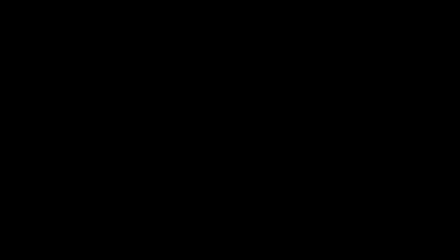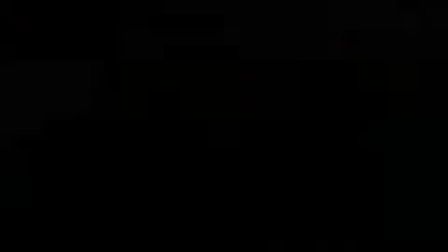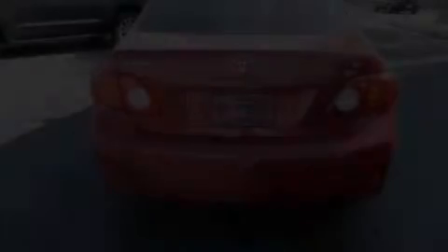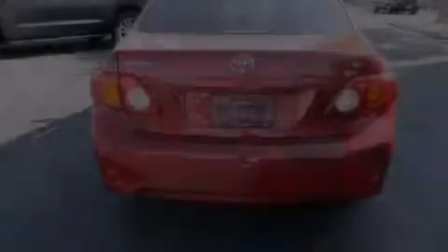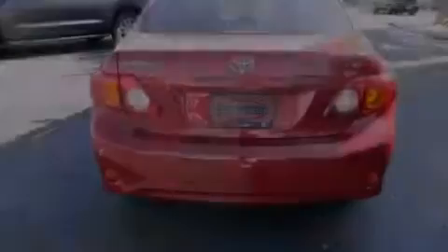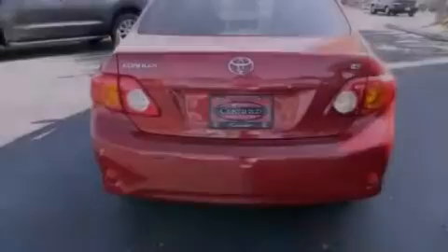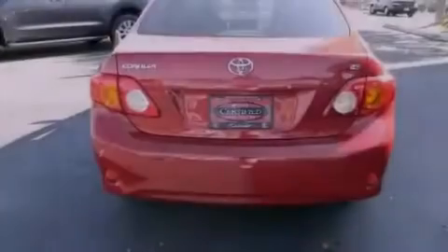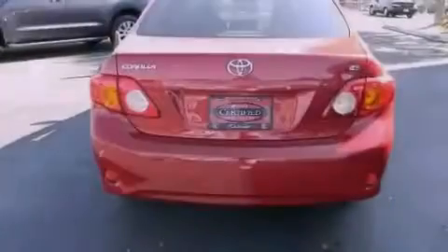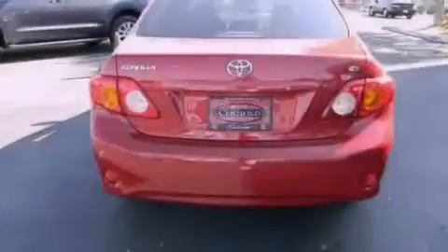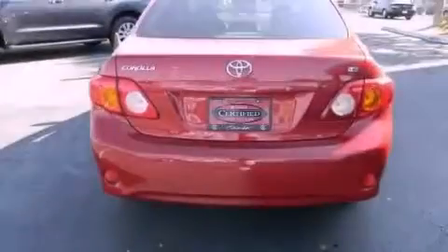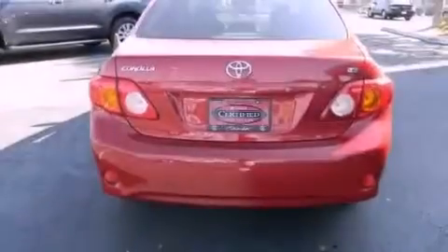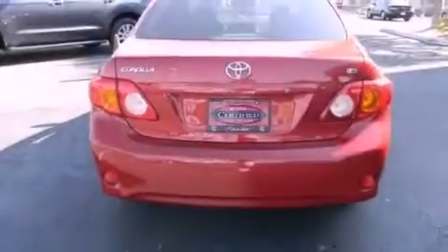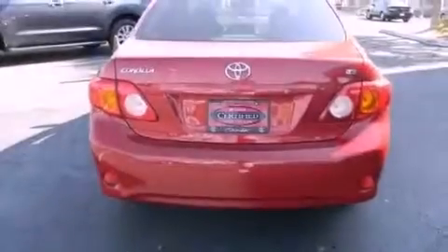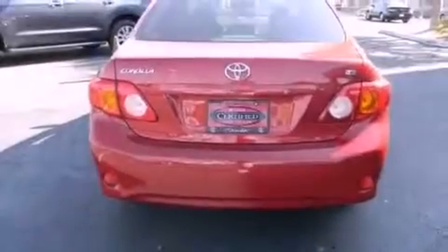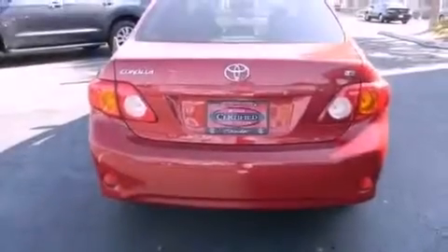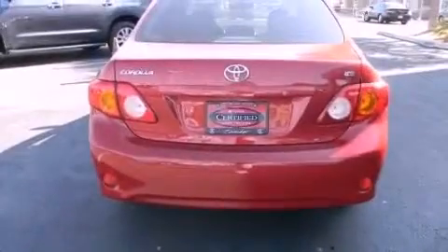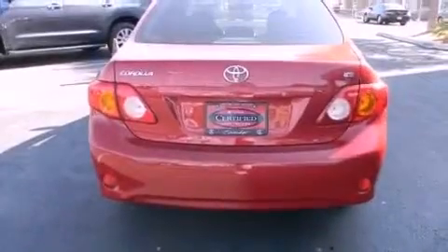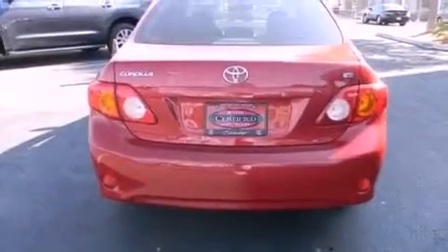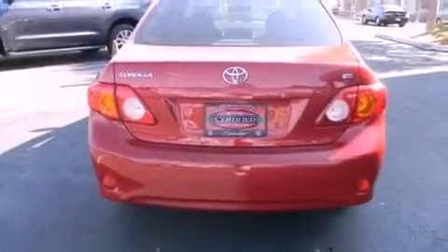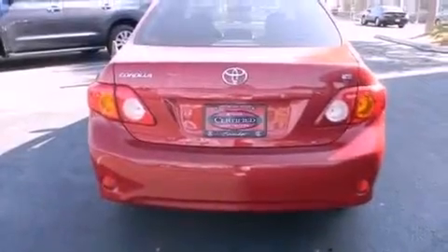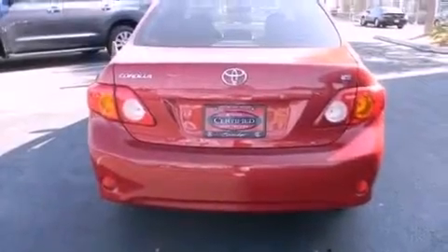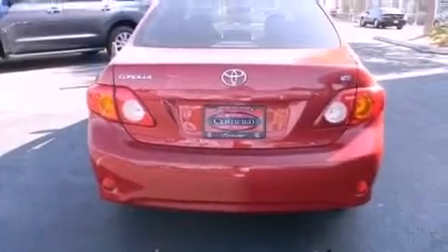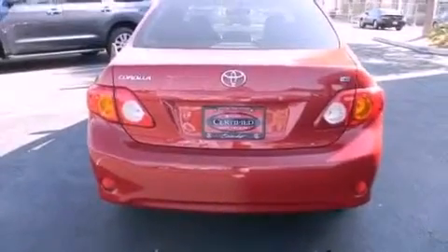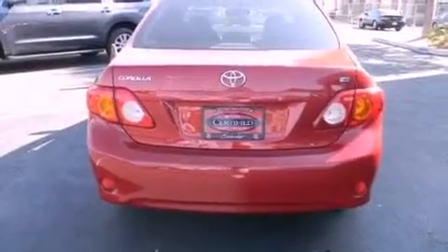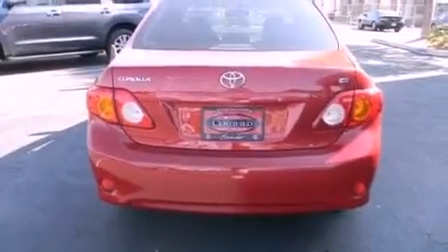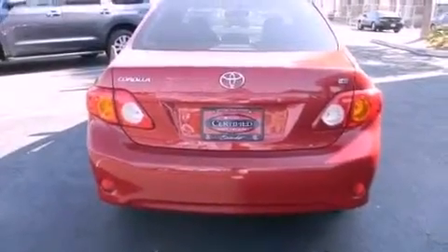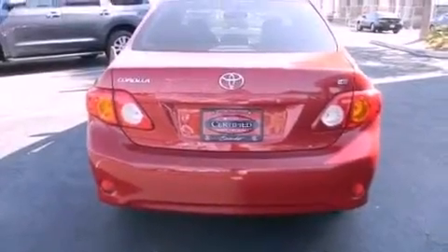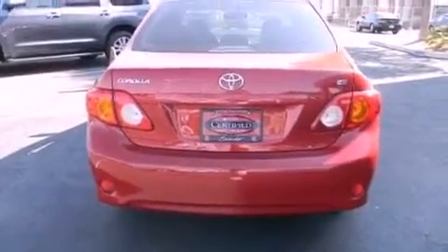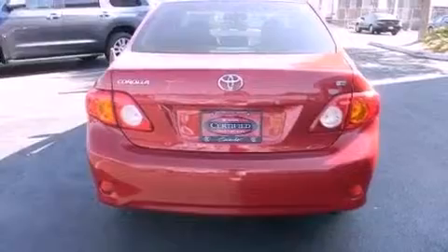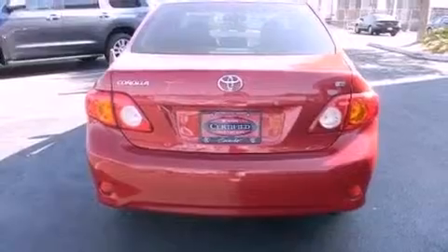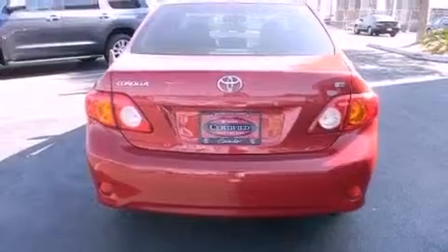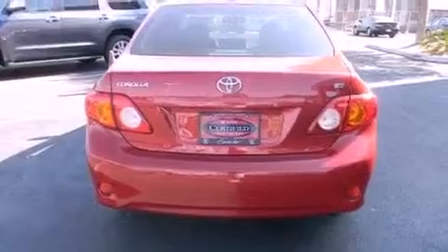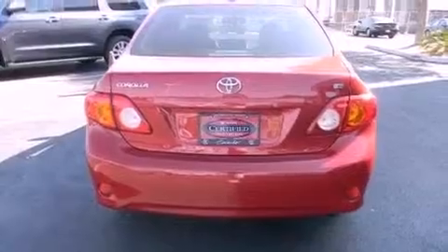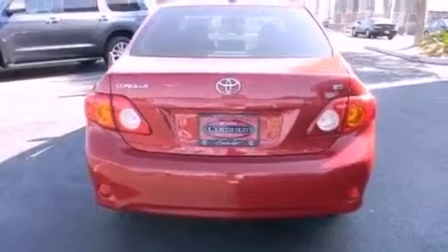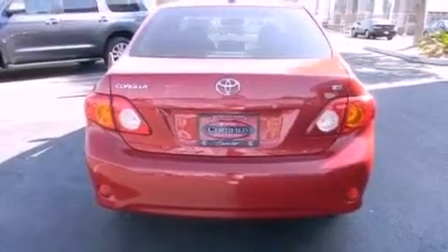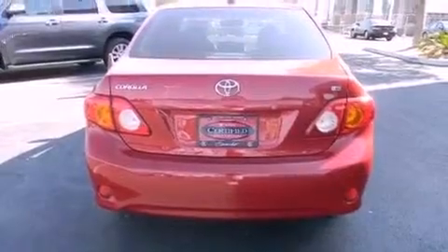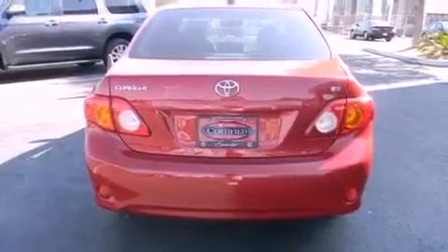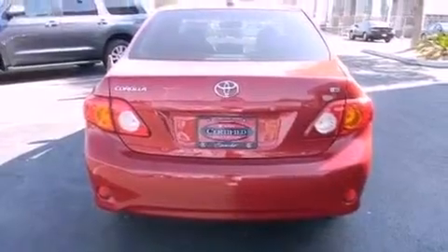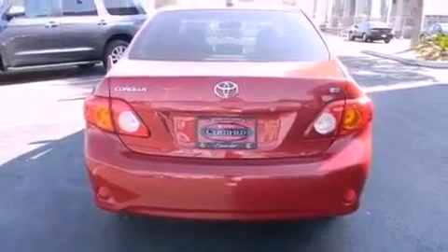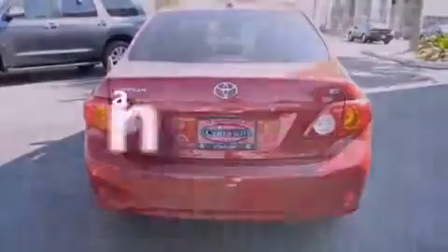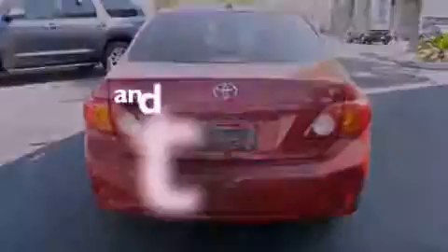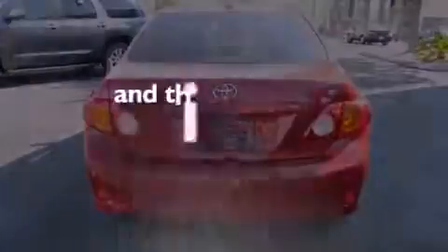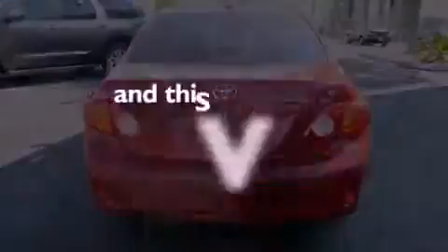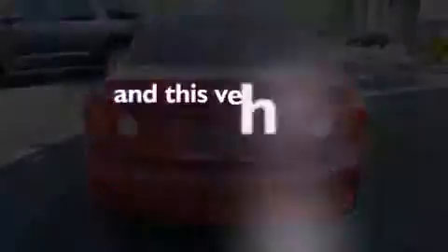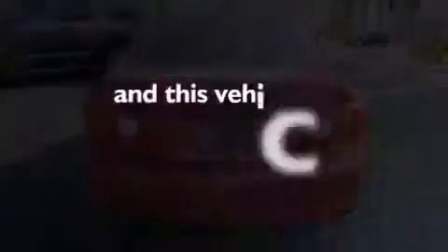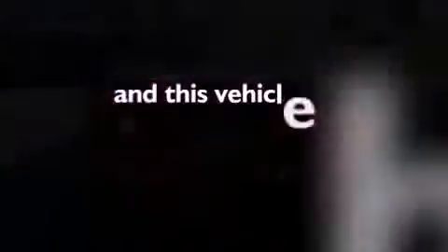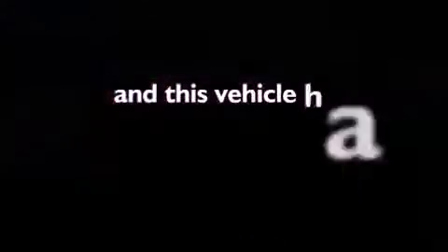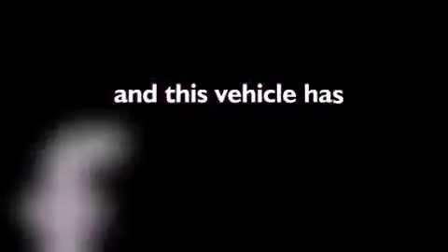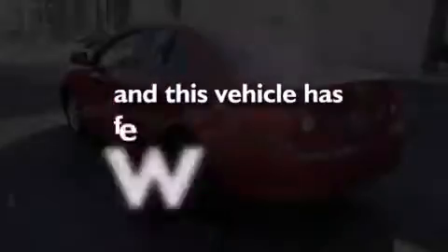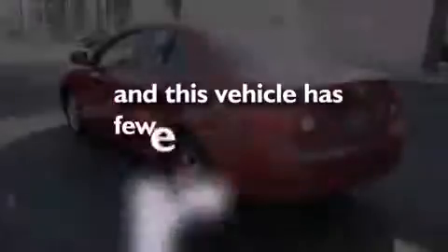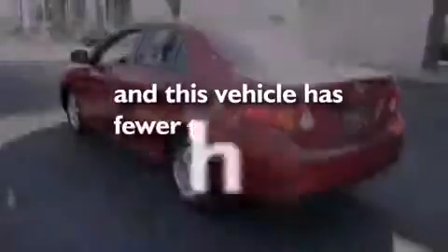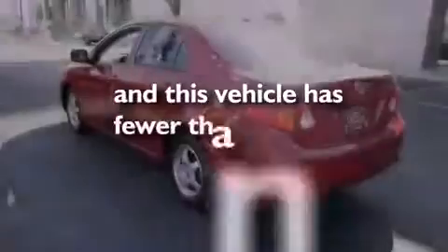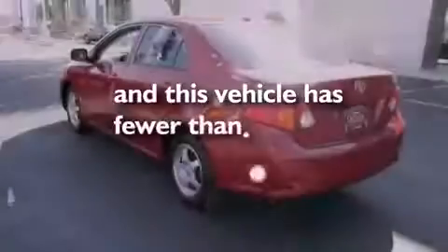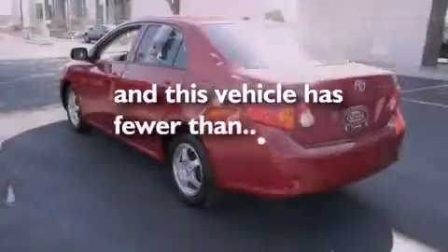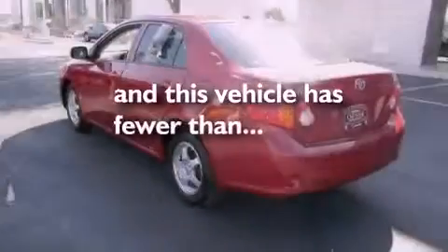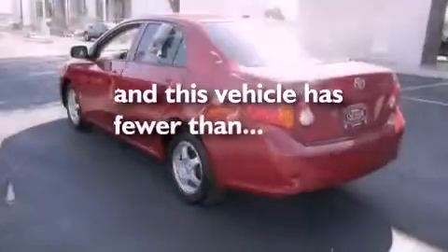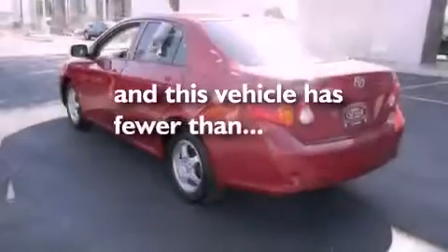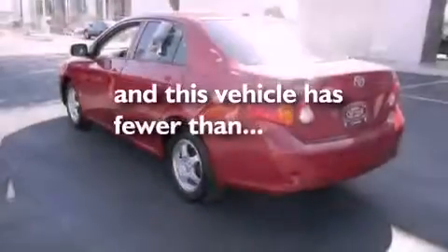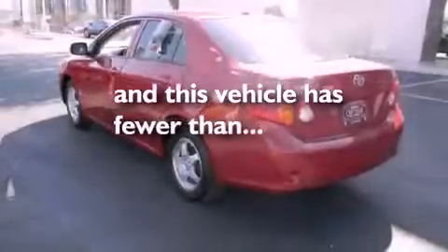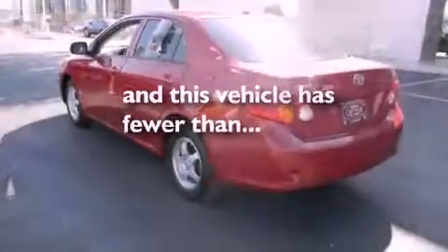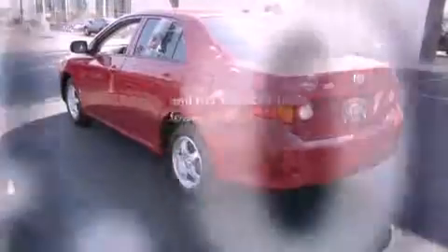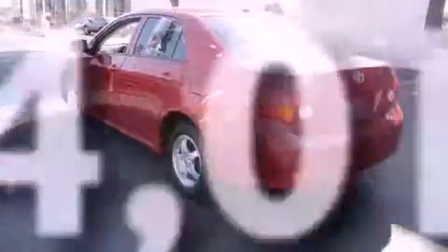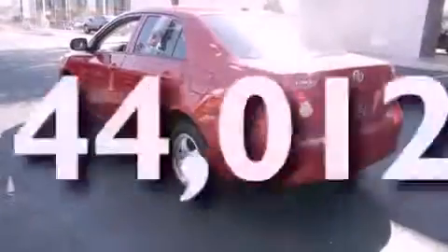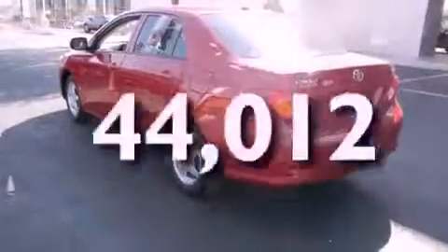It also features an anti-lock braking system, rear curtain airbags, and this vehicle has less than 45,000 miles.